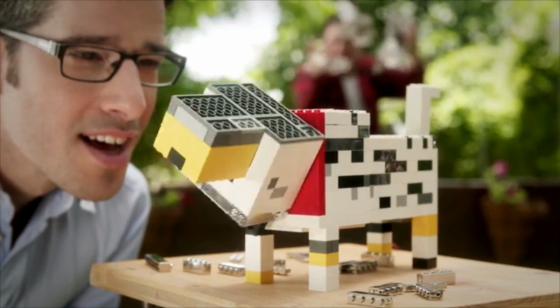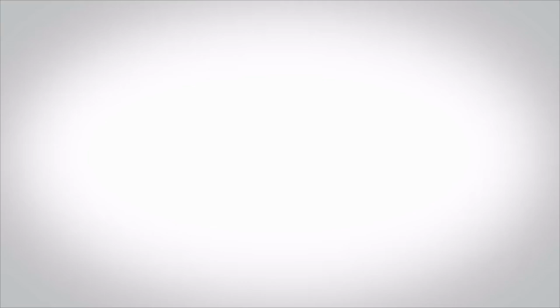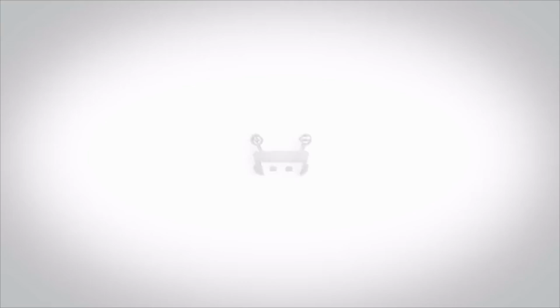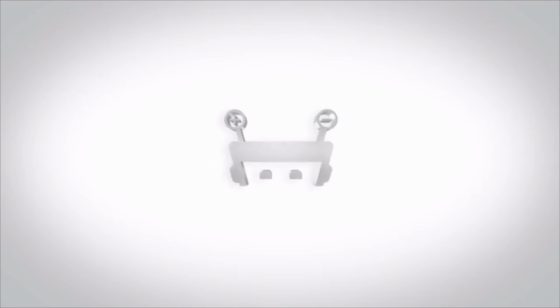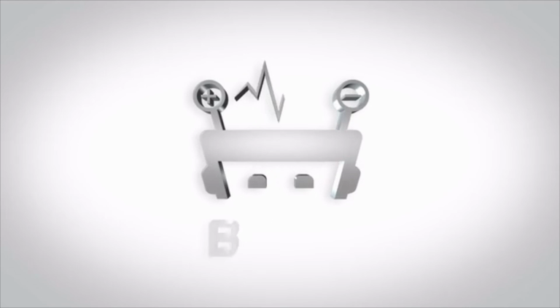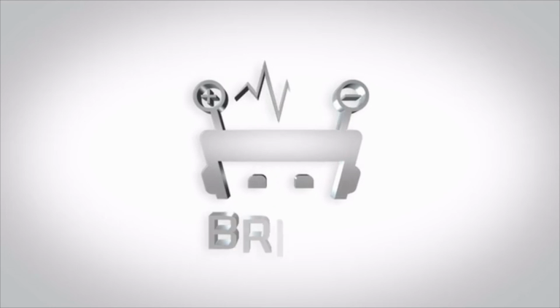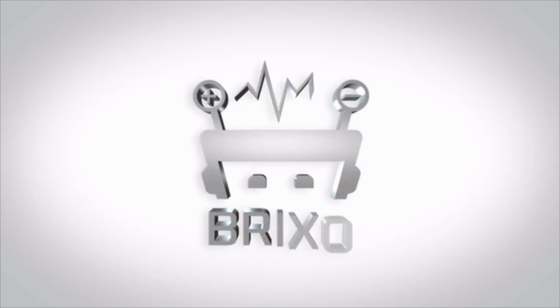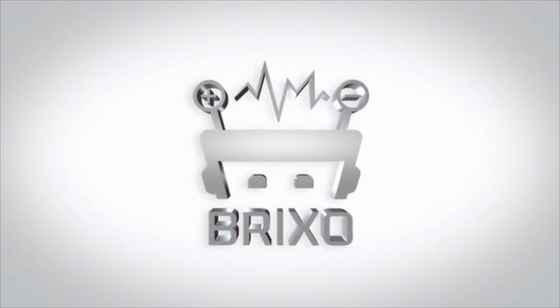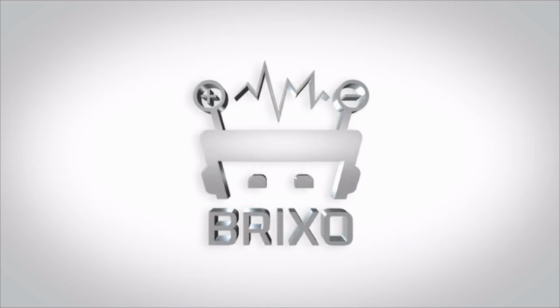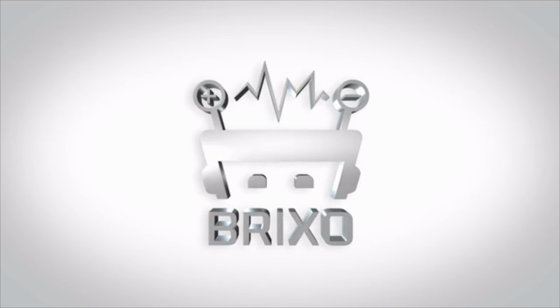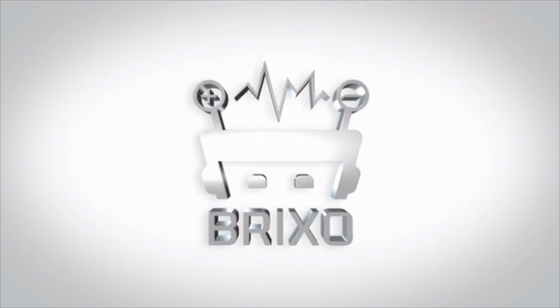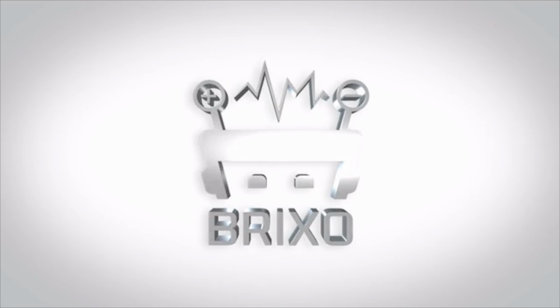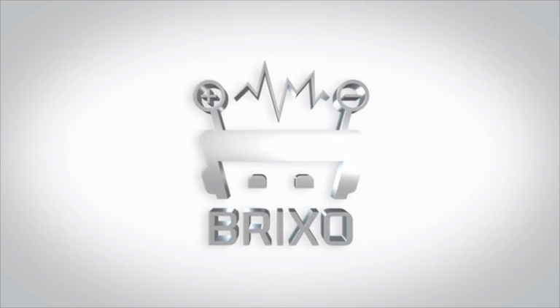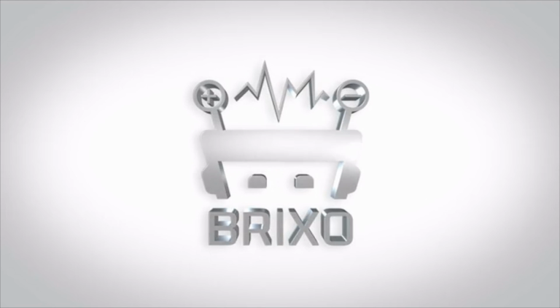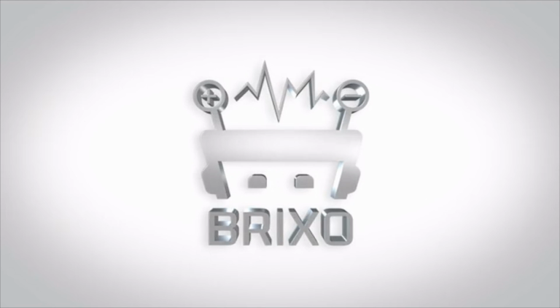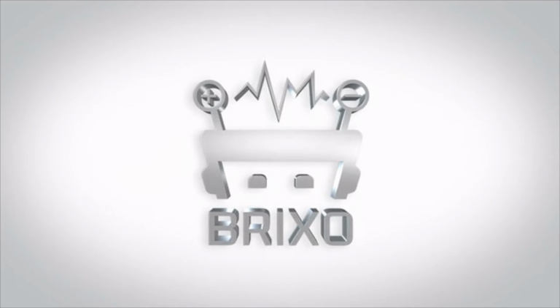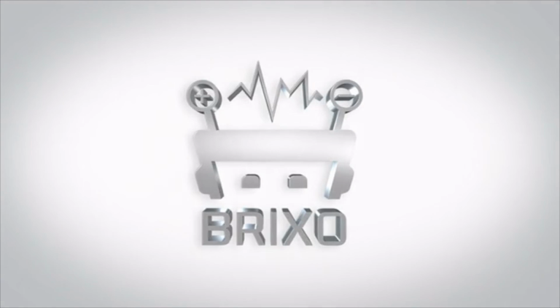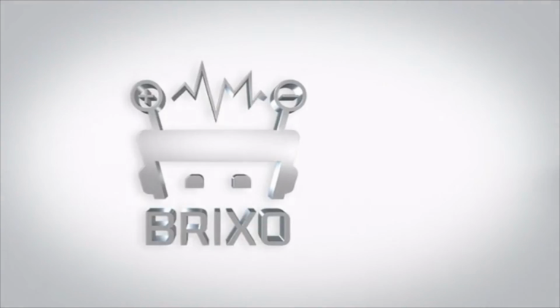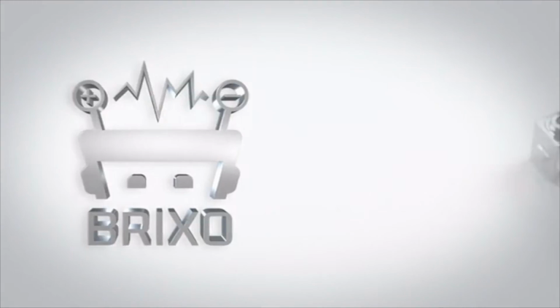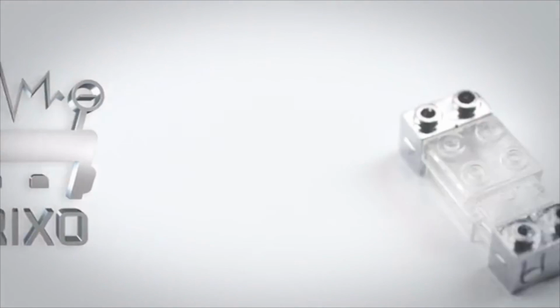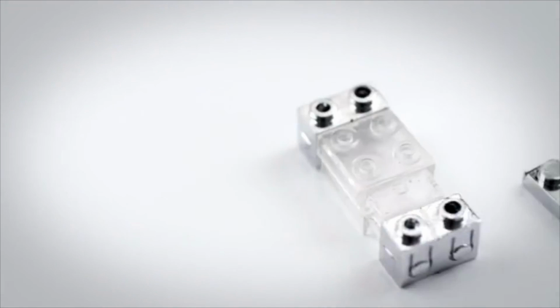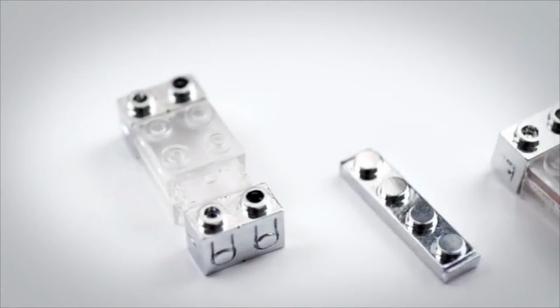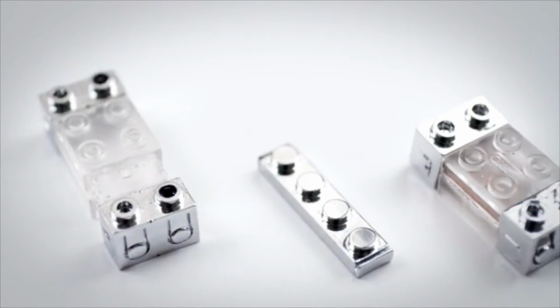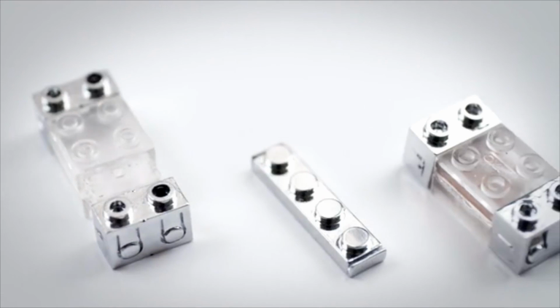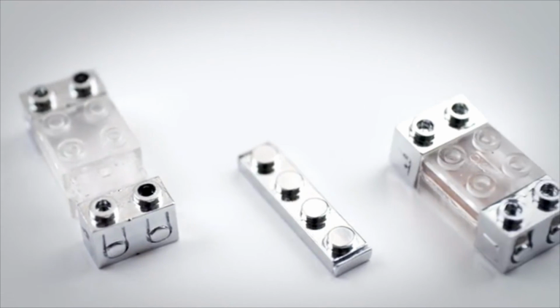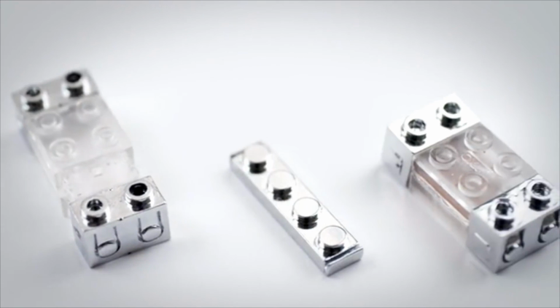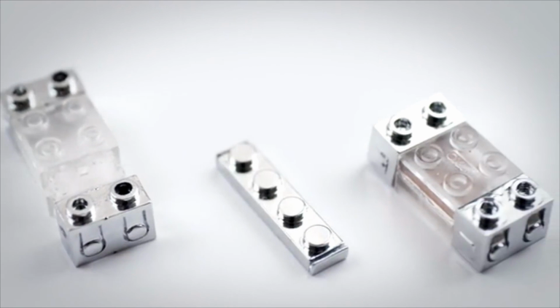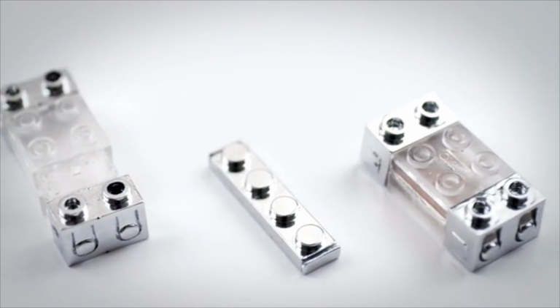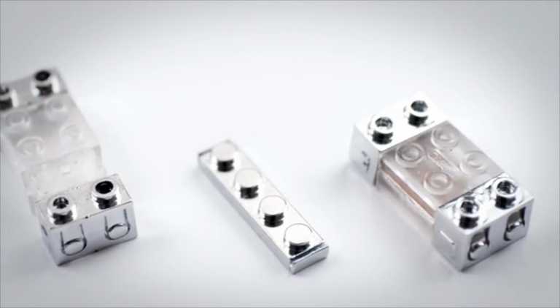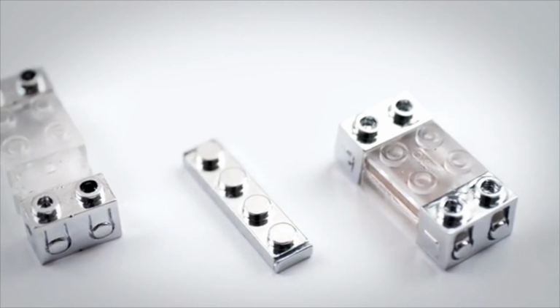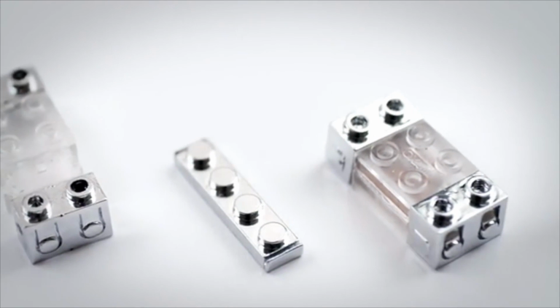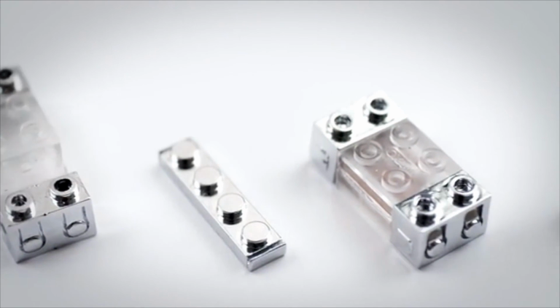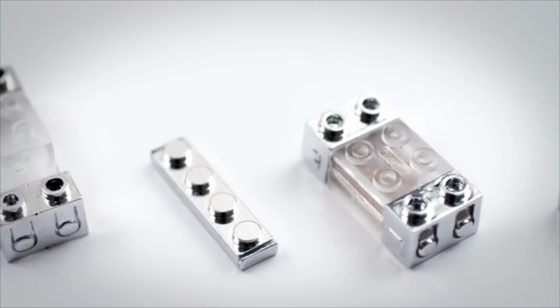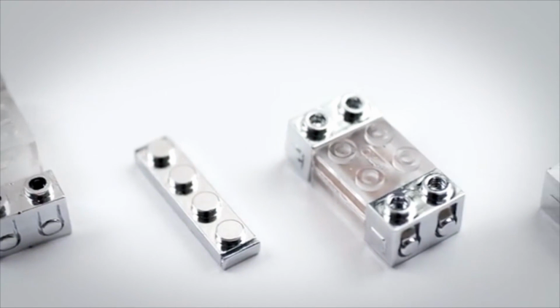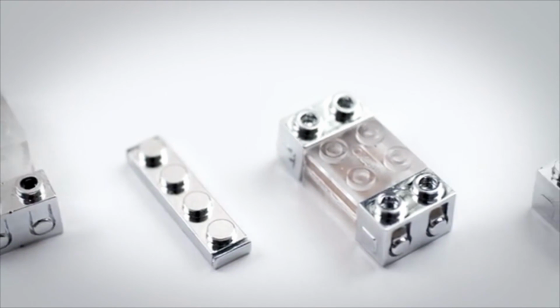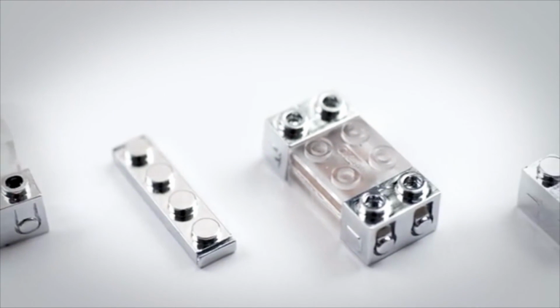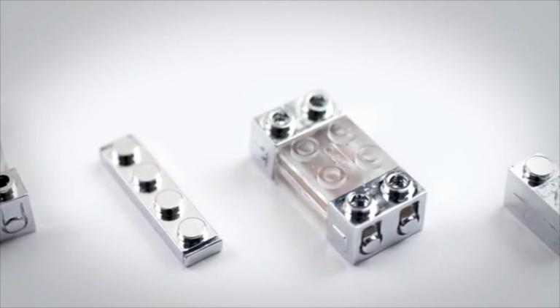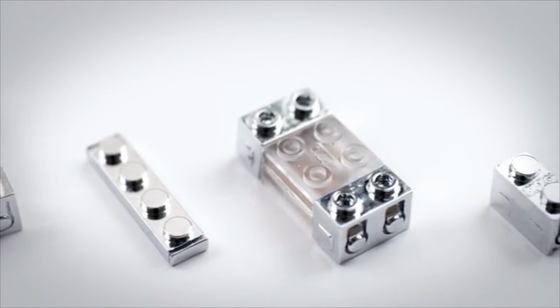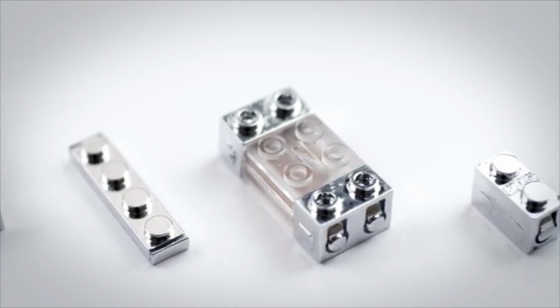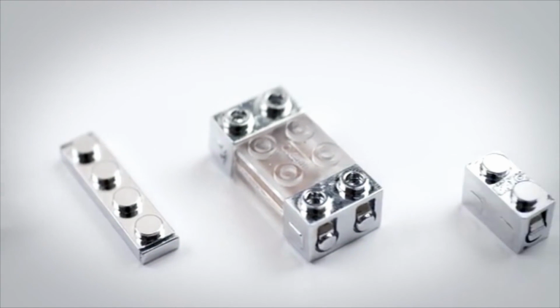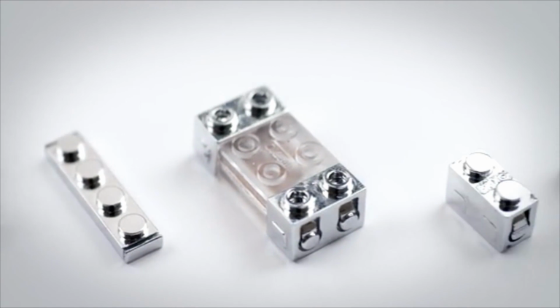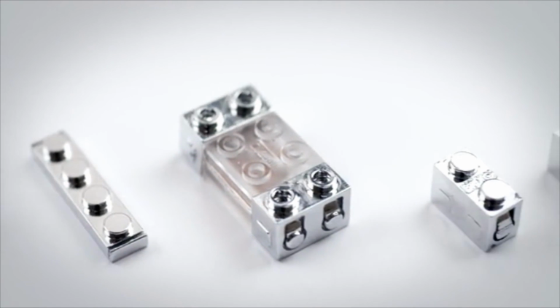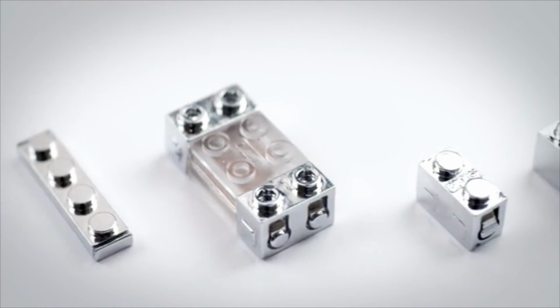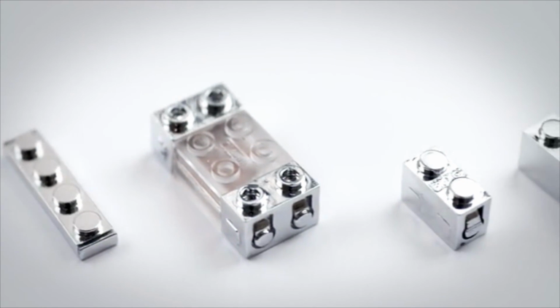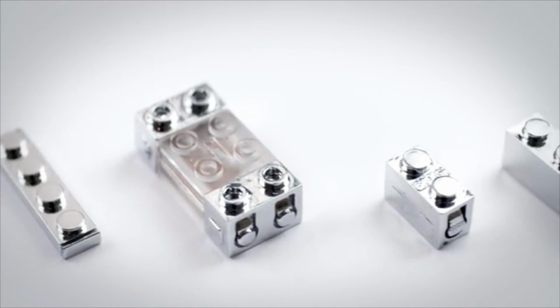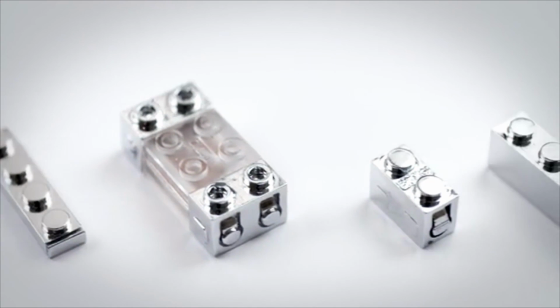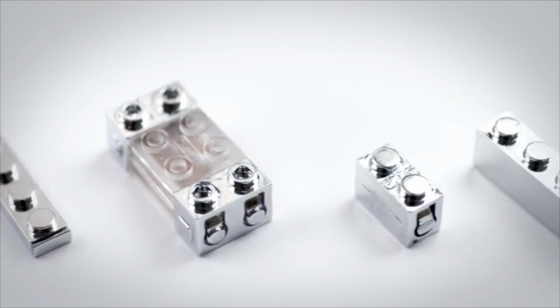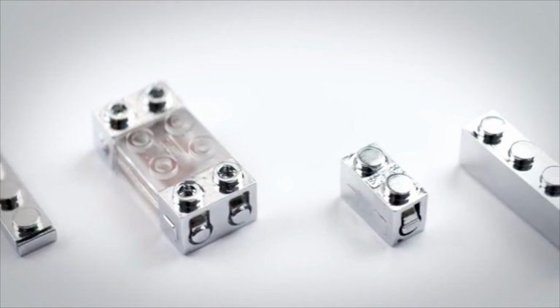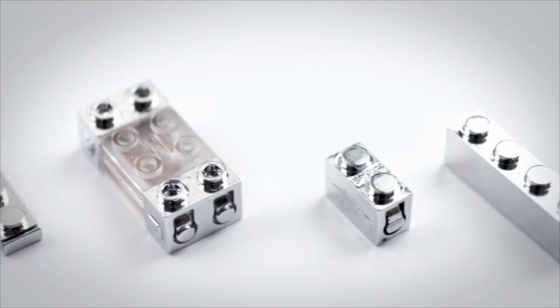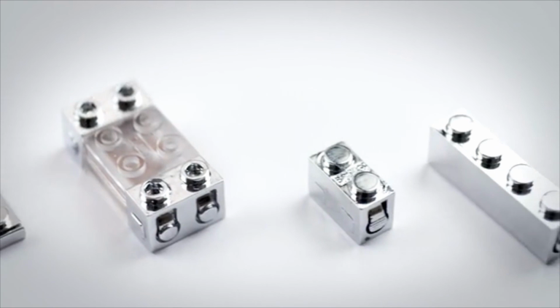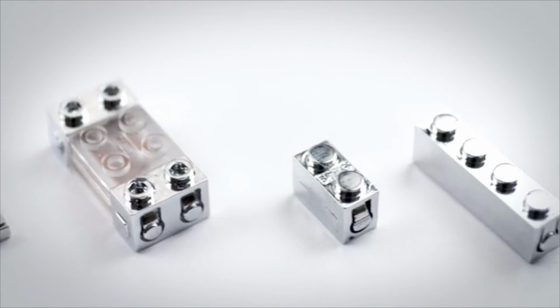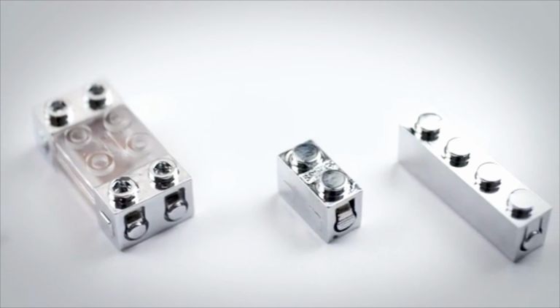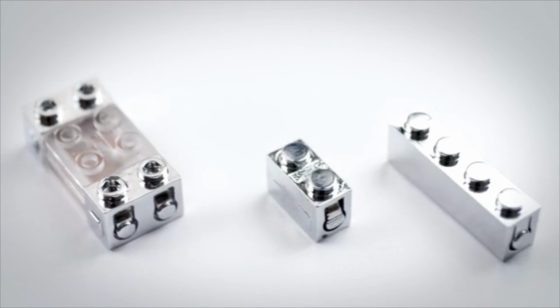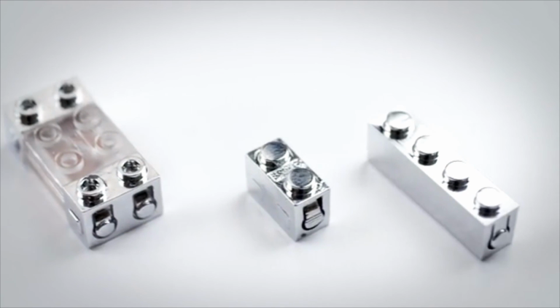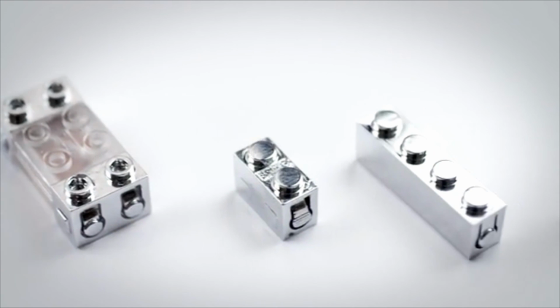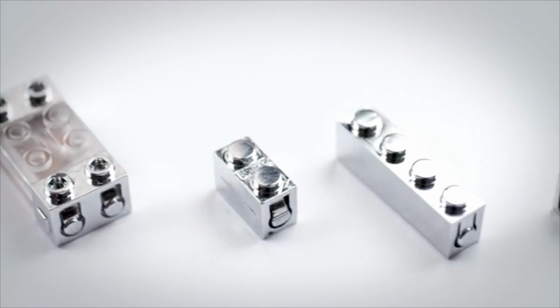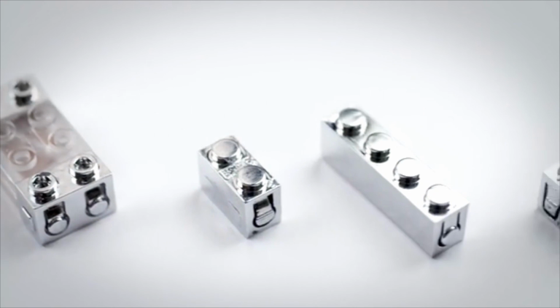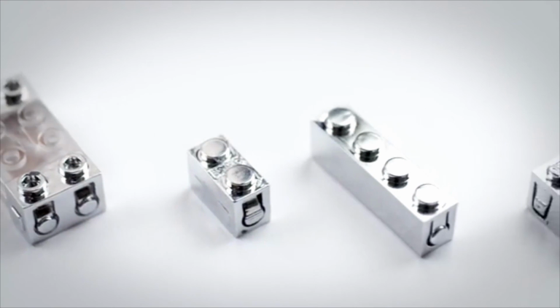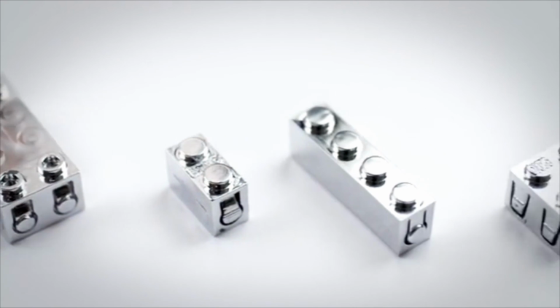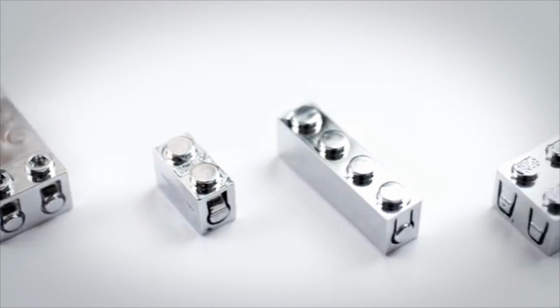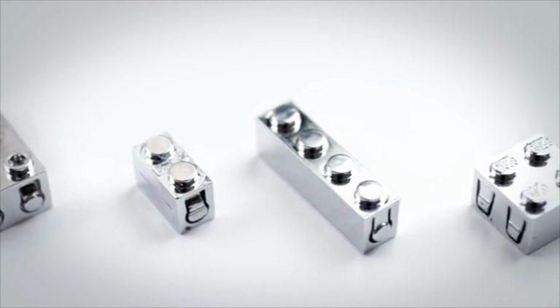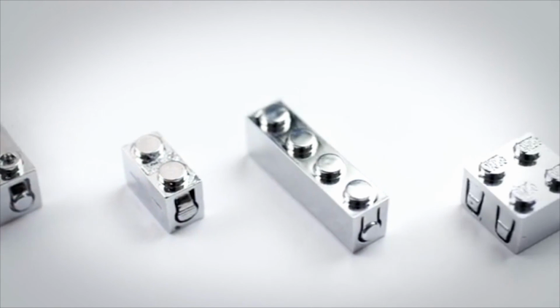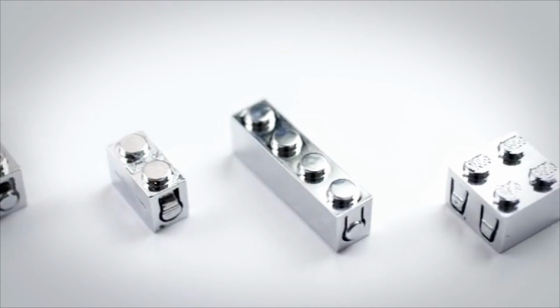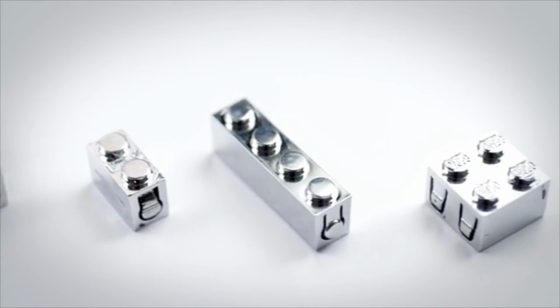What is Brickso? It's an awesome version of building blocks that makes your designs come to life with electricity, sensors and Bluetooth.